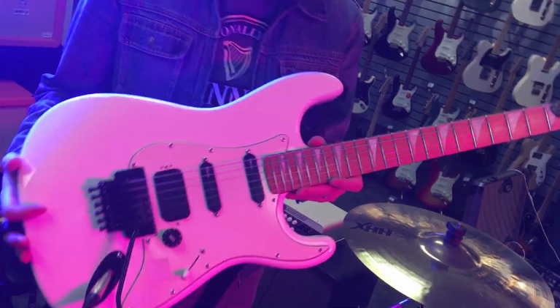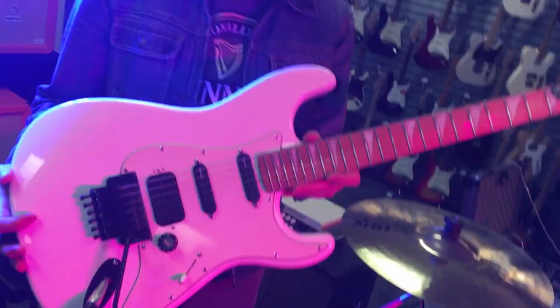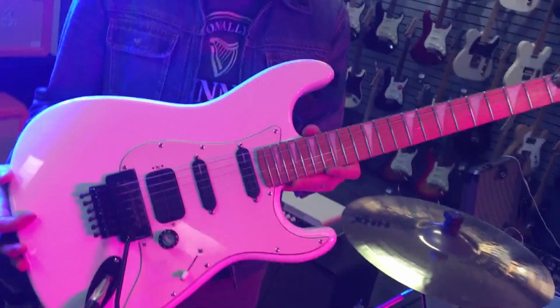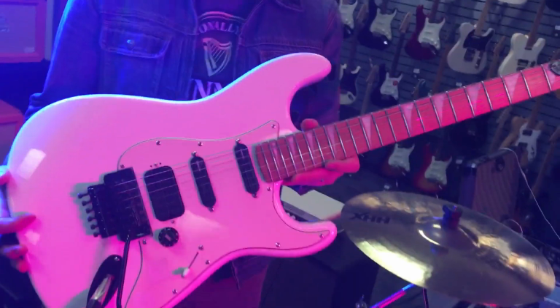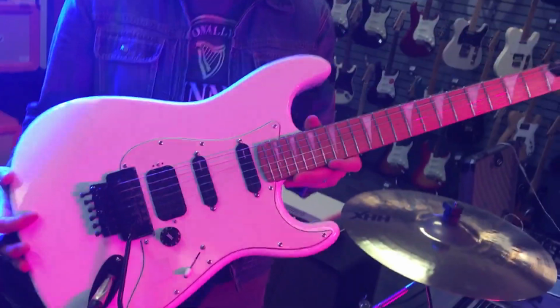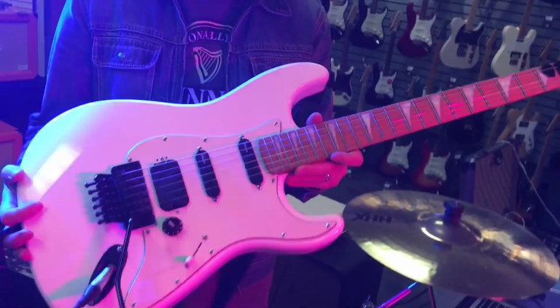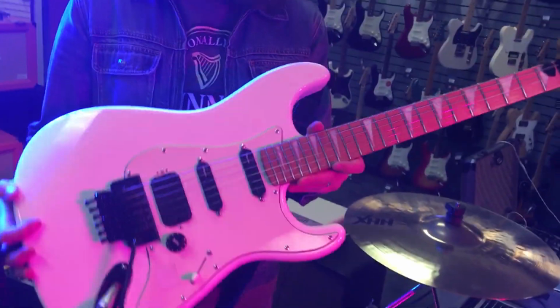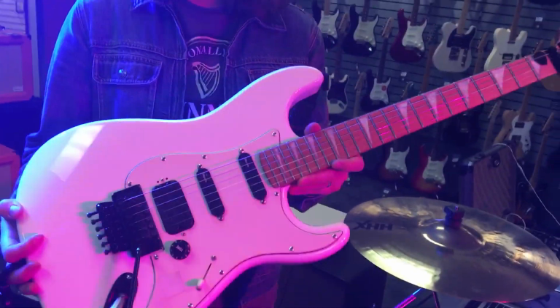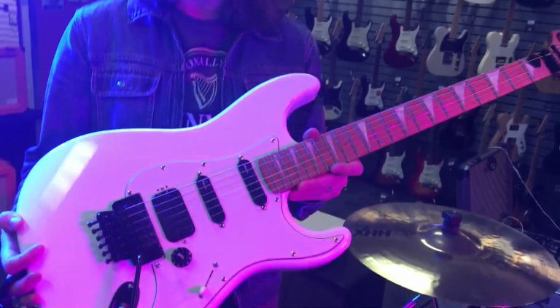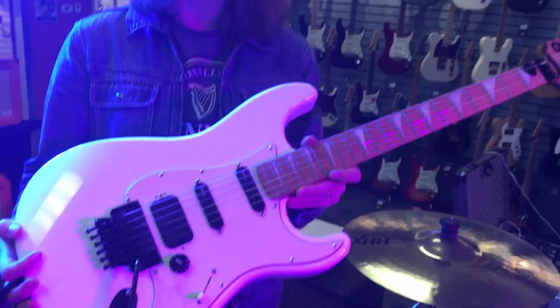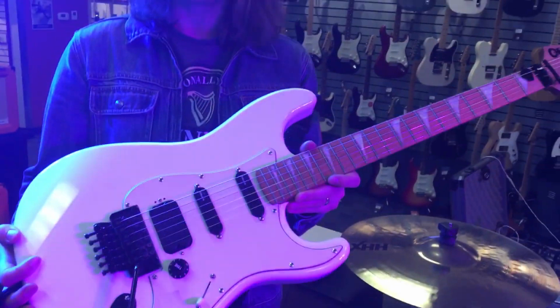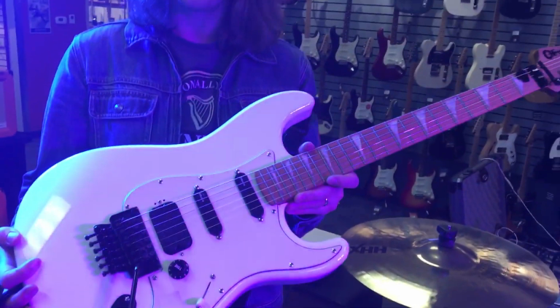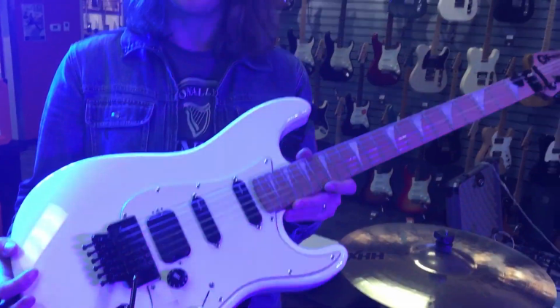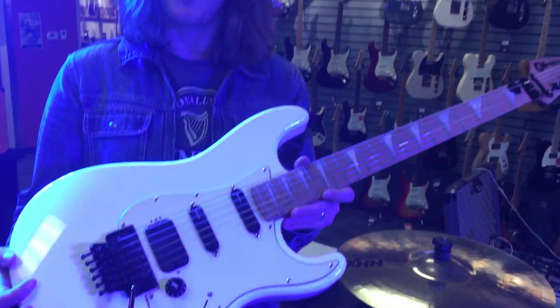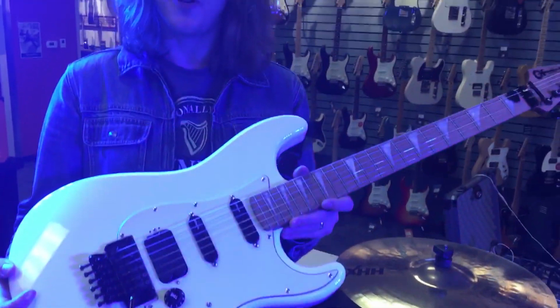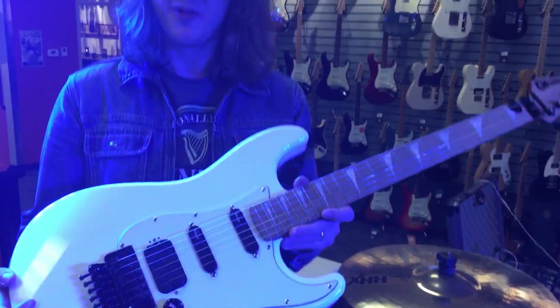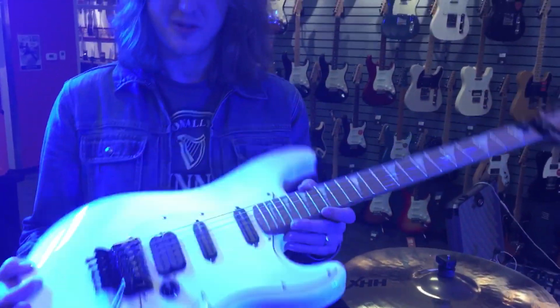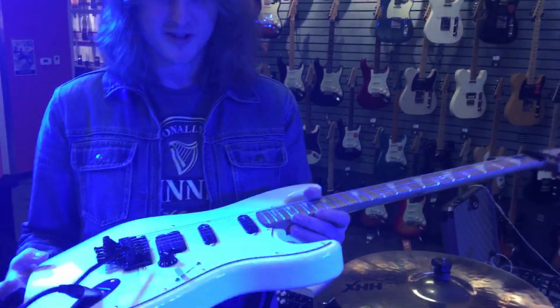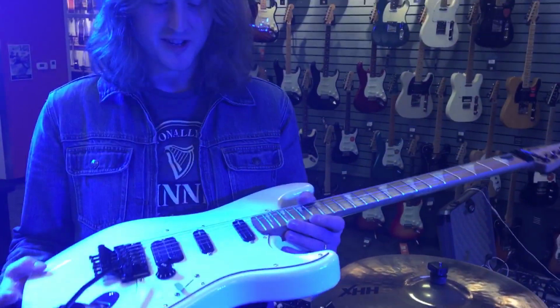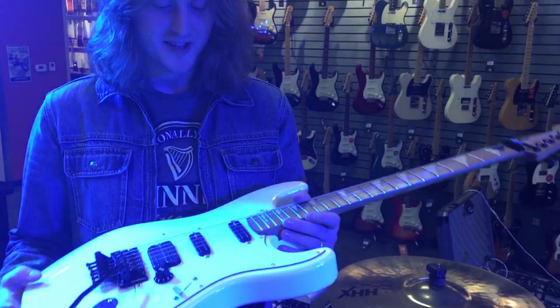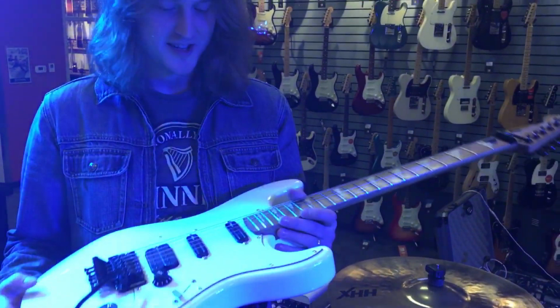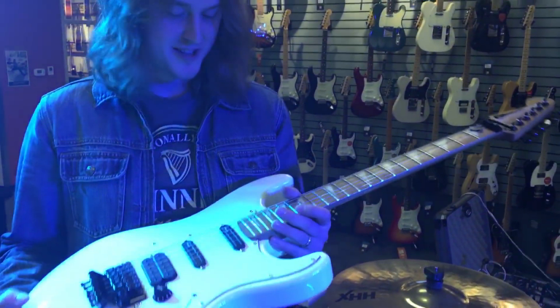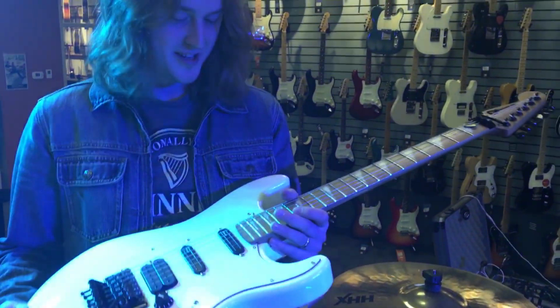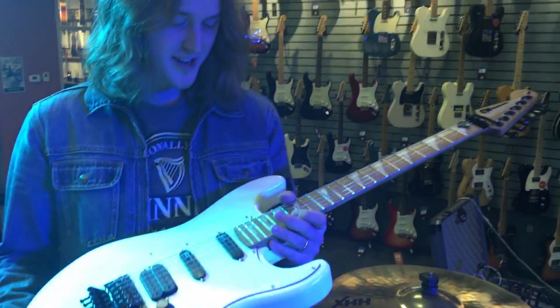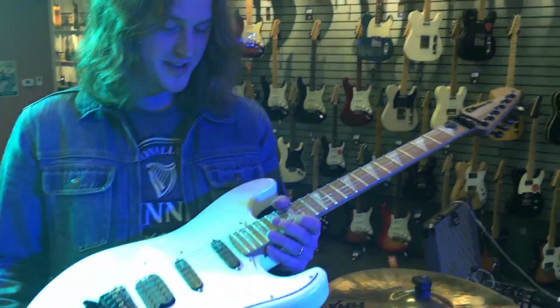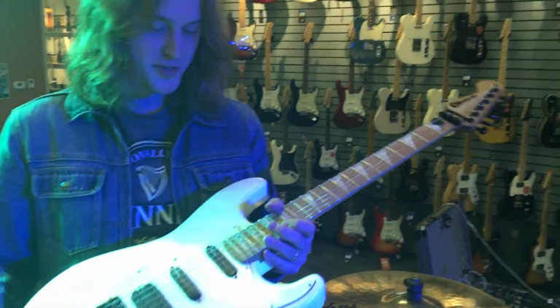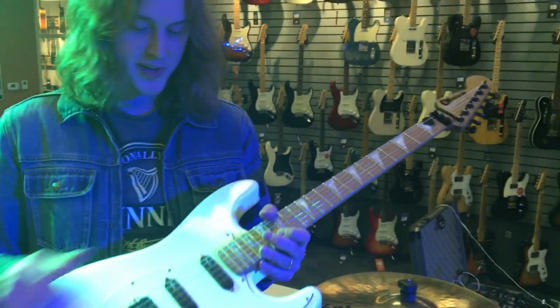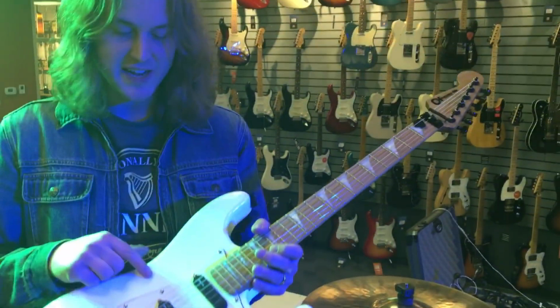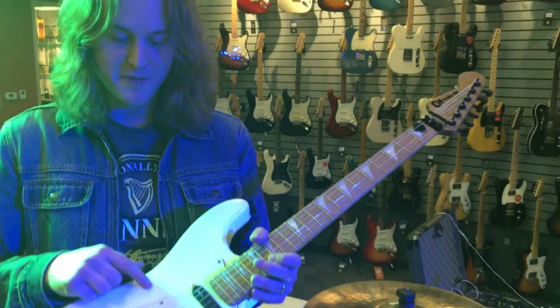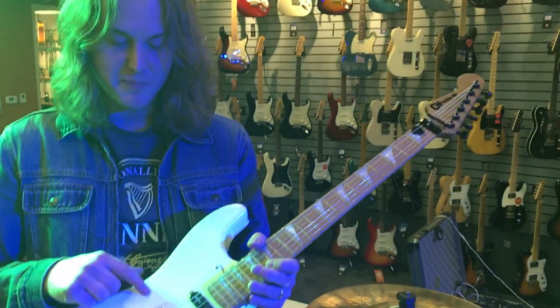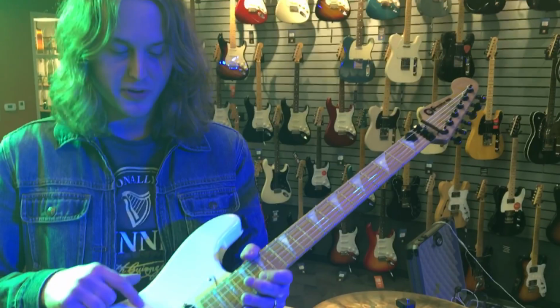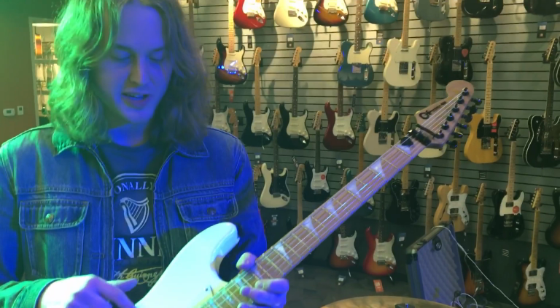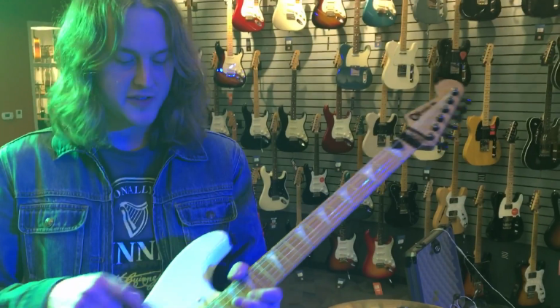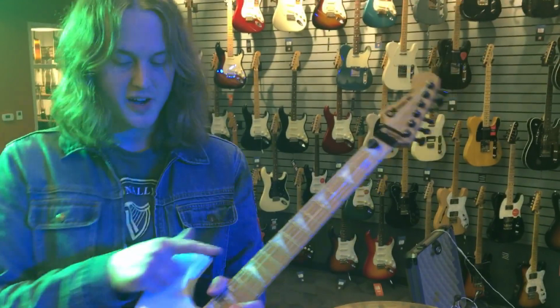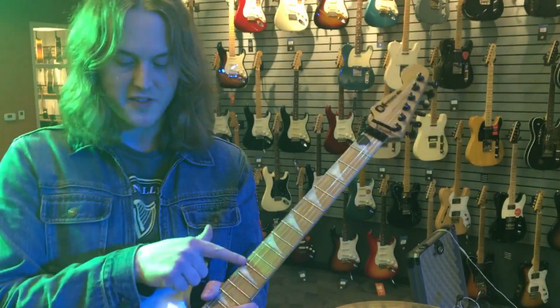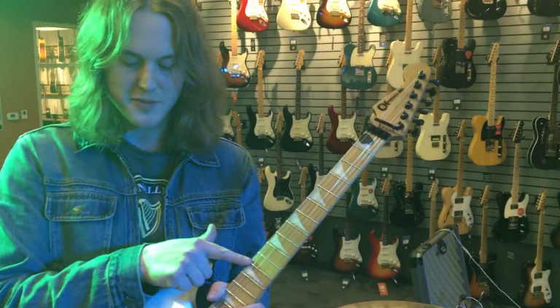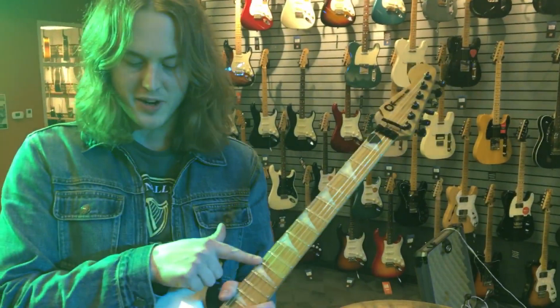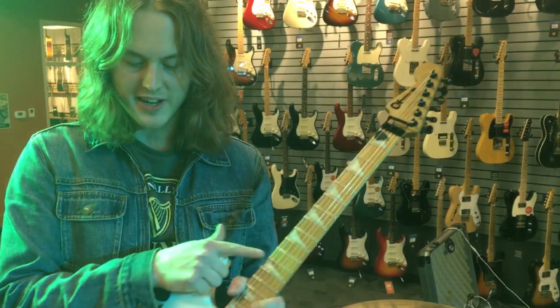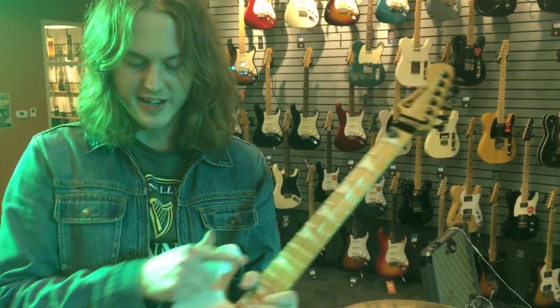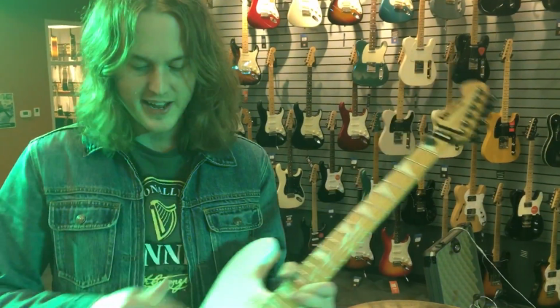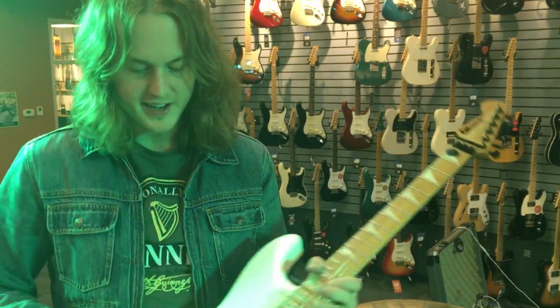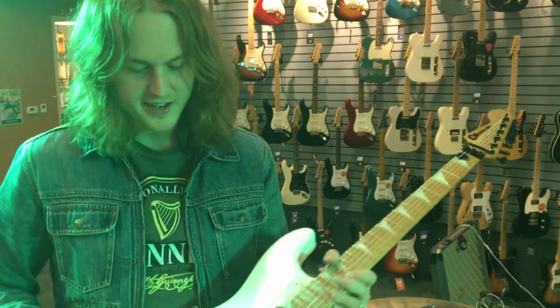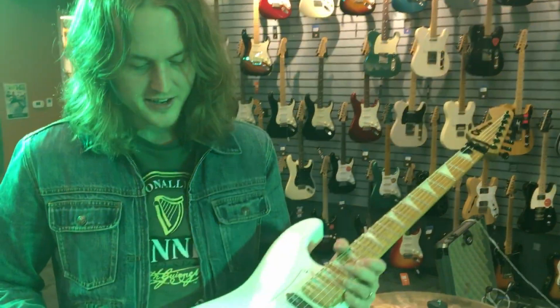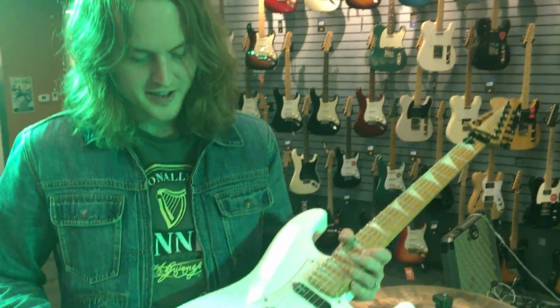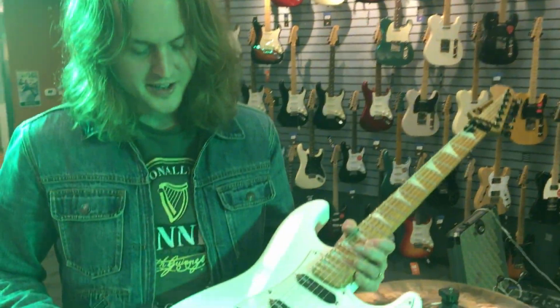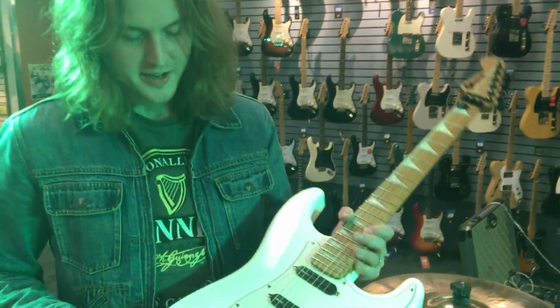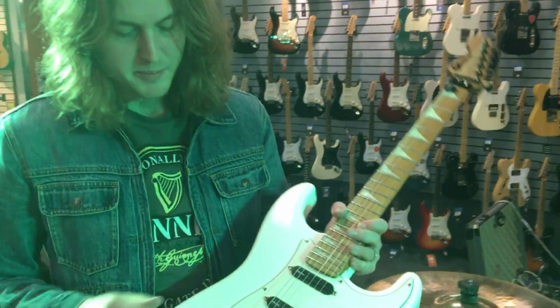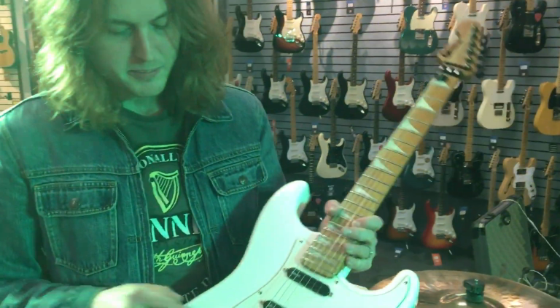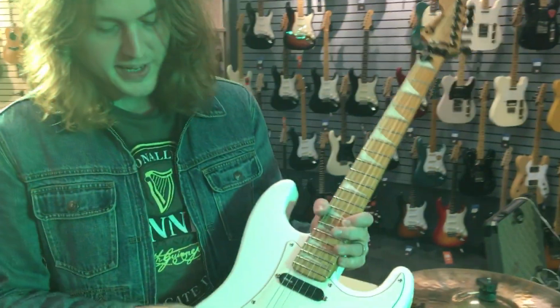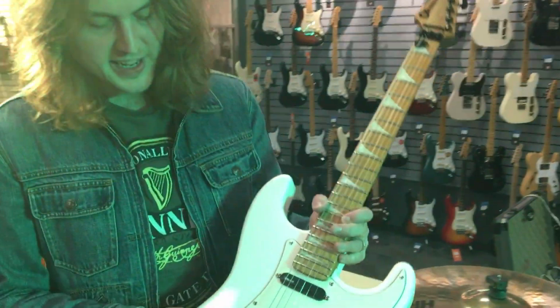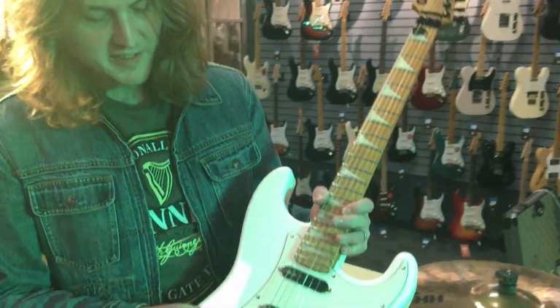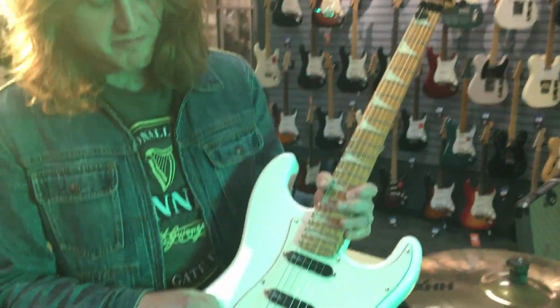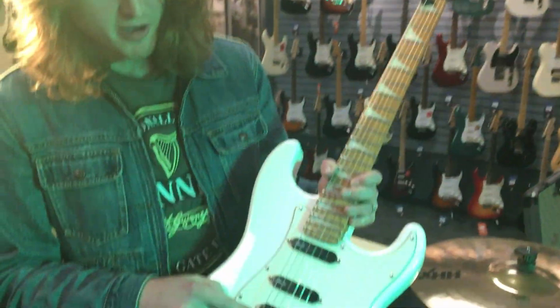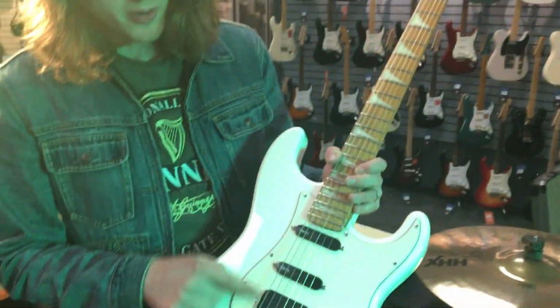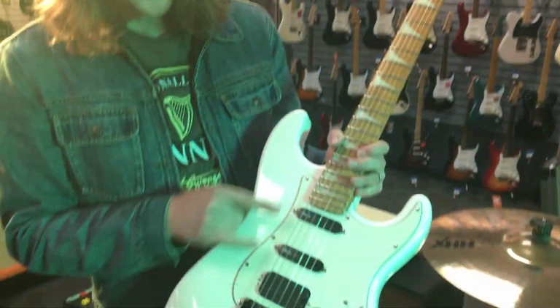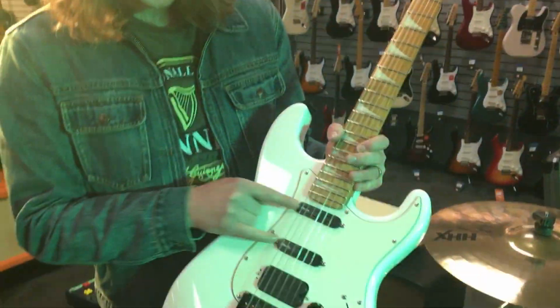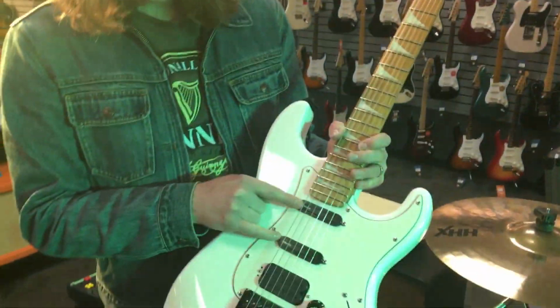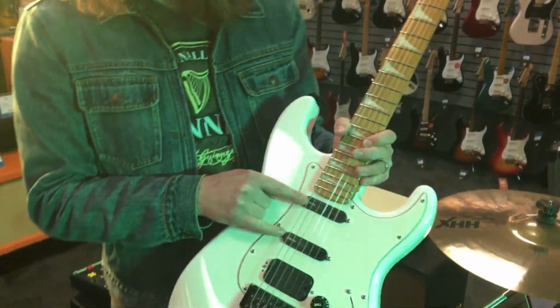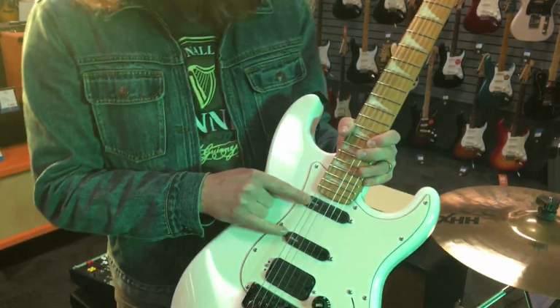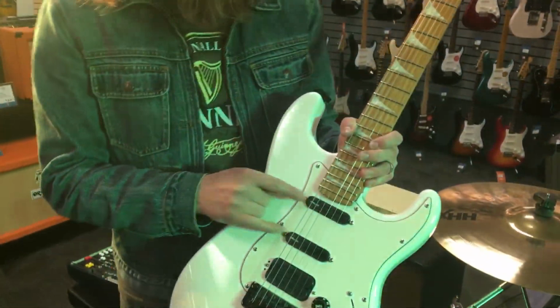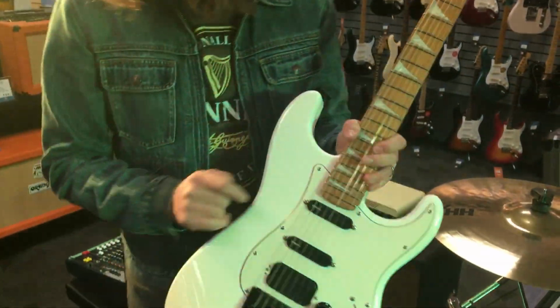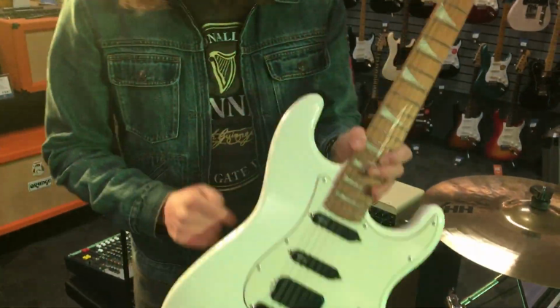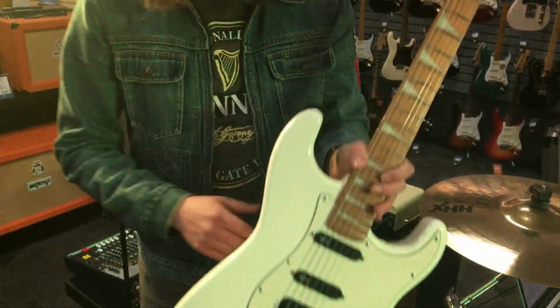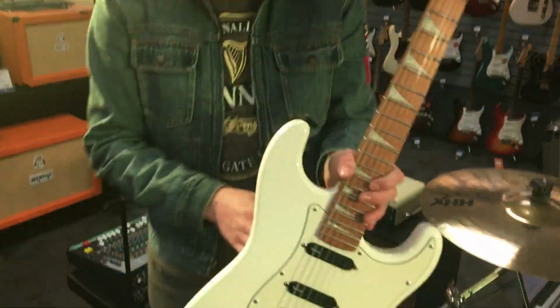This is my bastard Charvel, 2011 body with an aftermarket neck, PAF Pro and a couple of choppers.